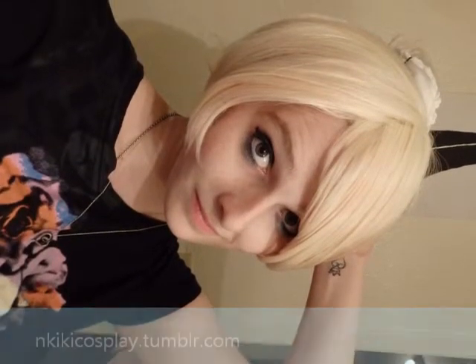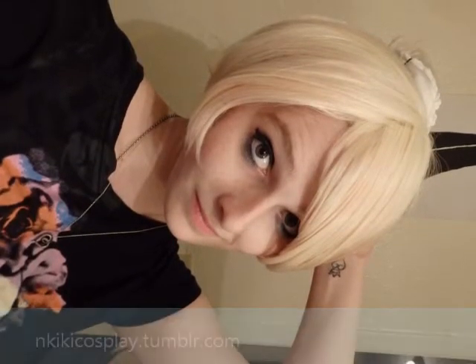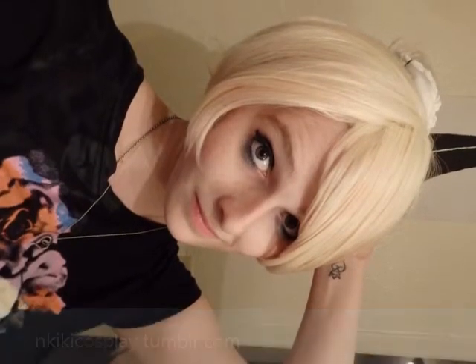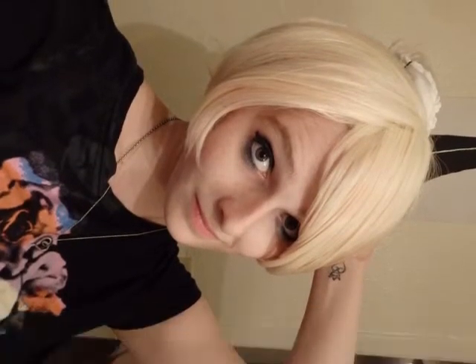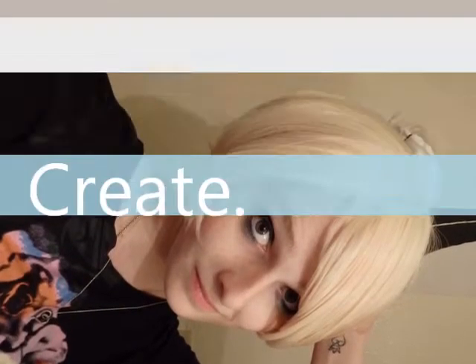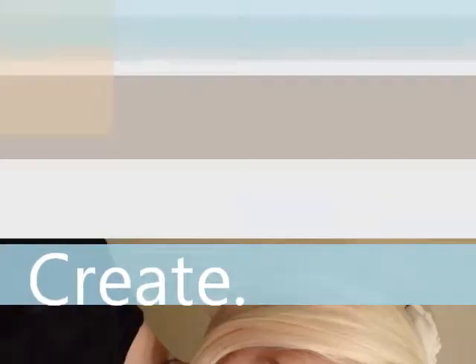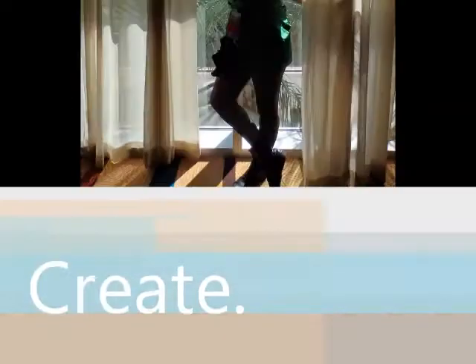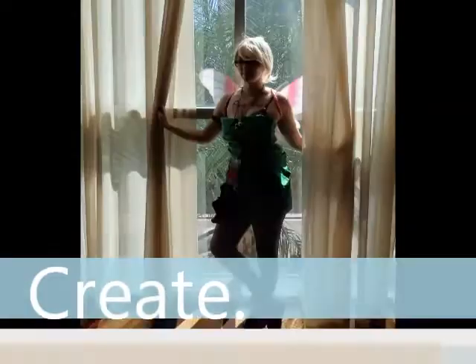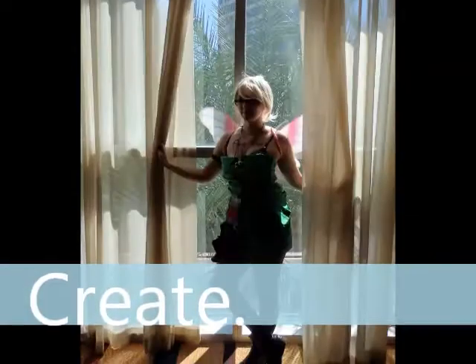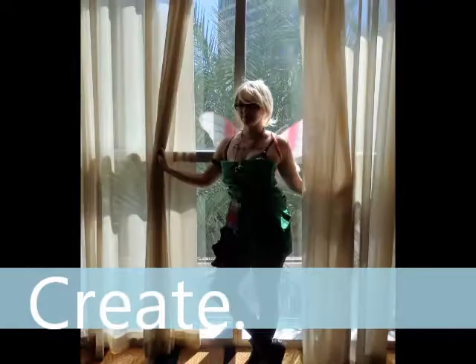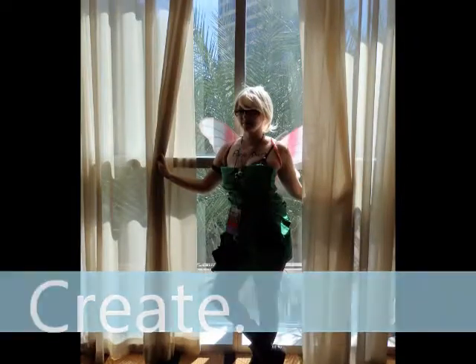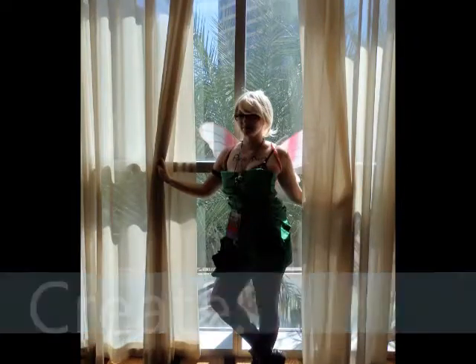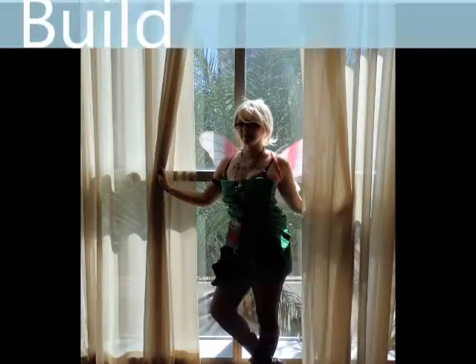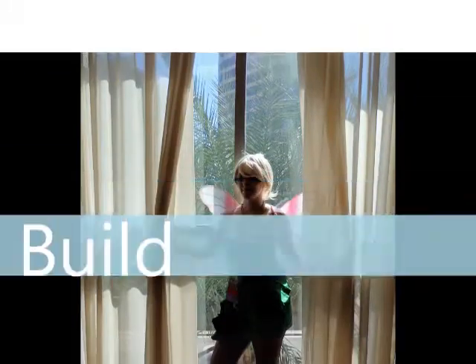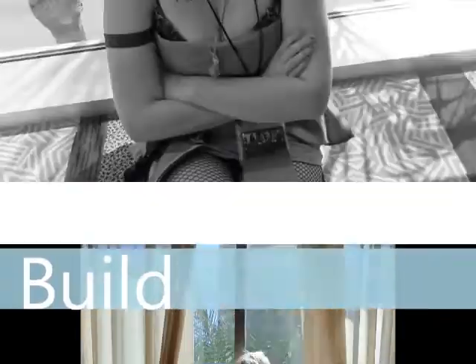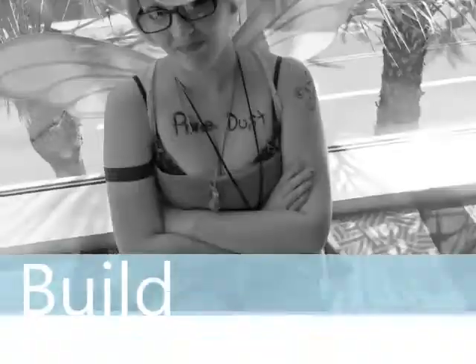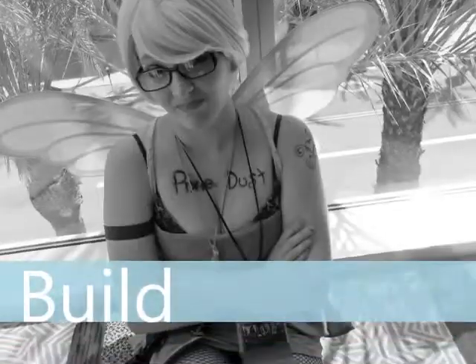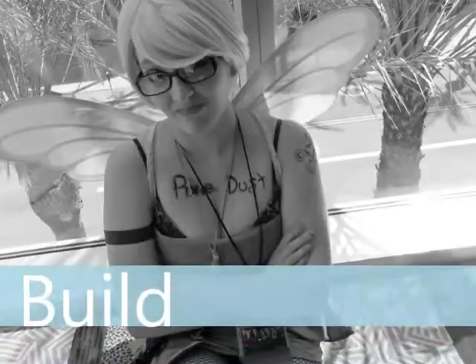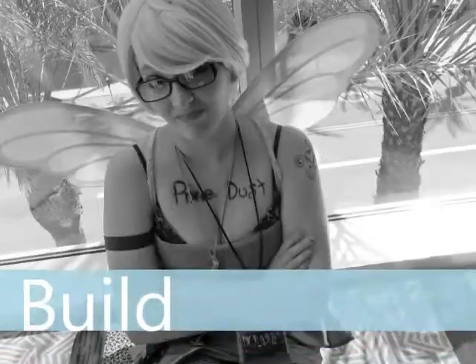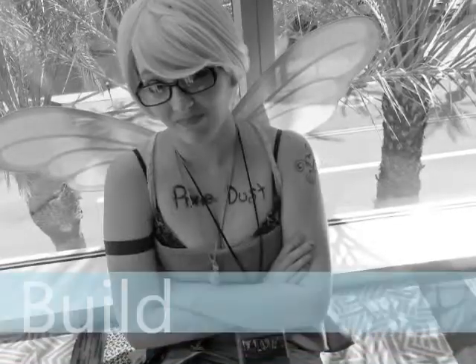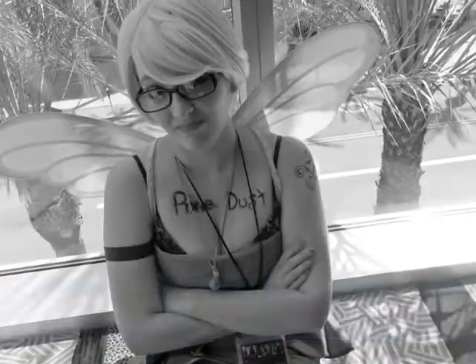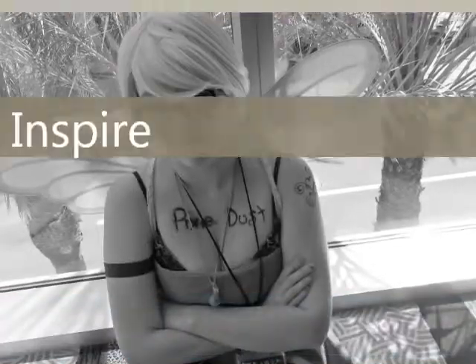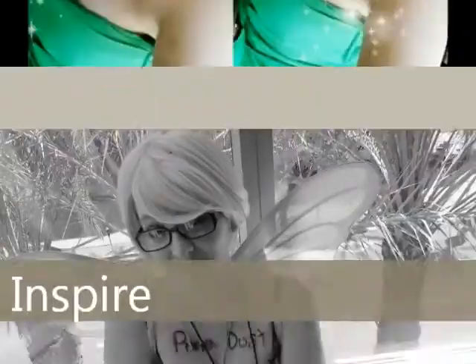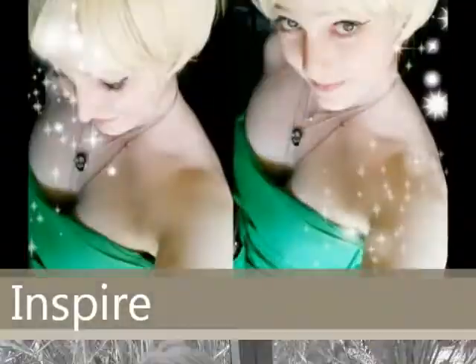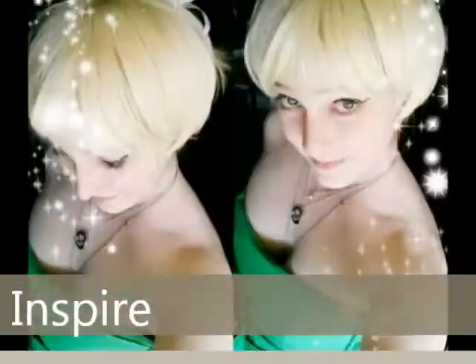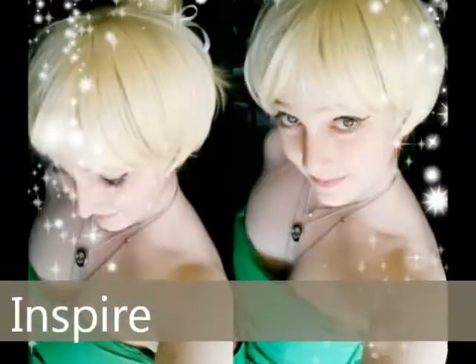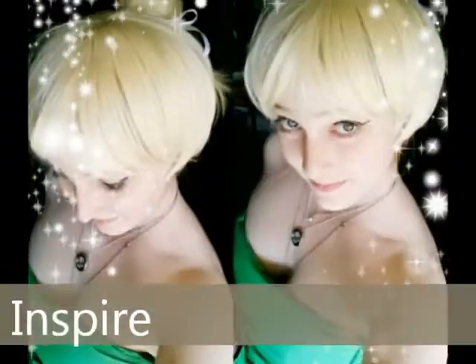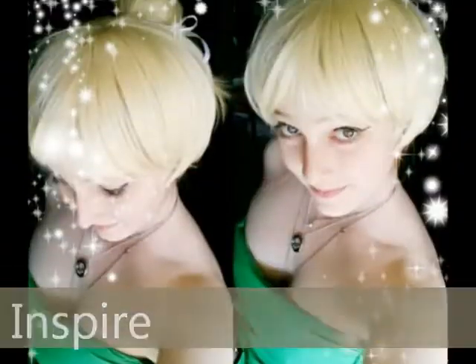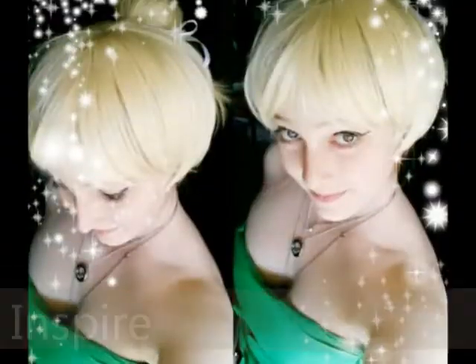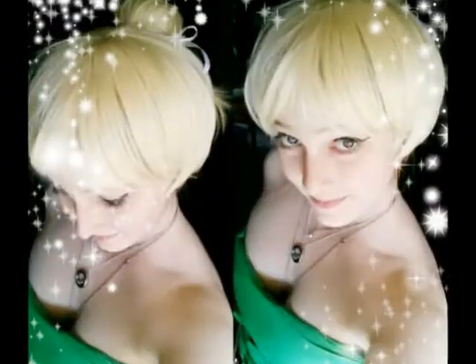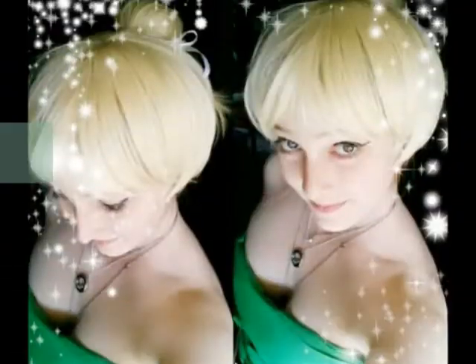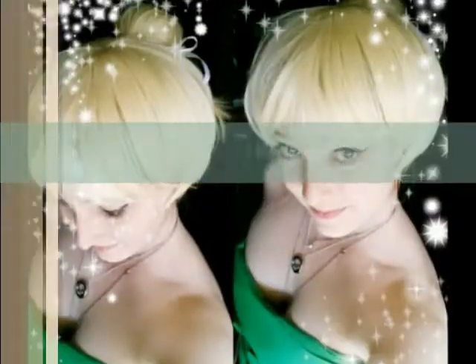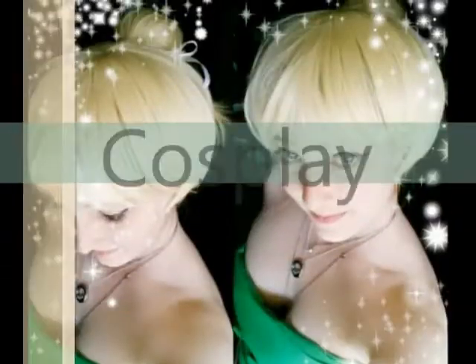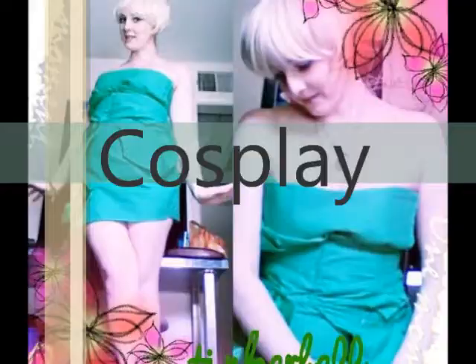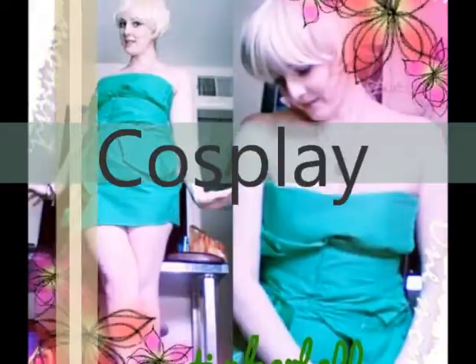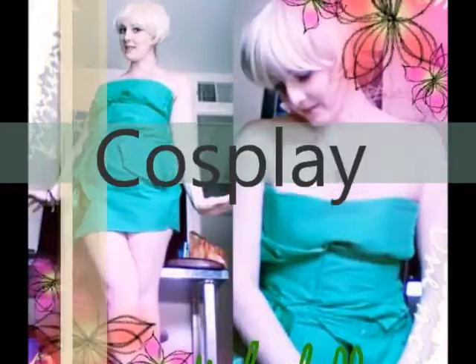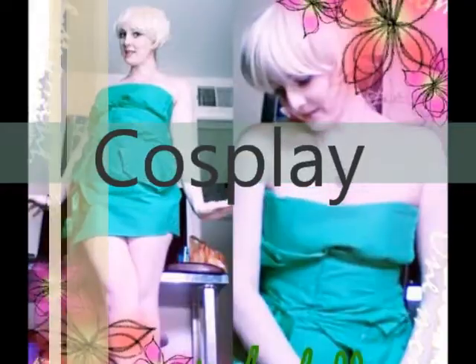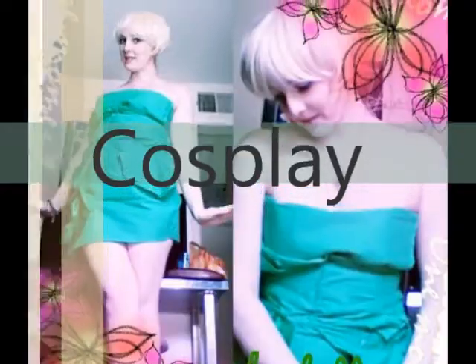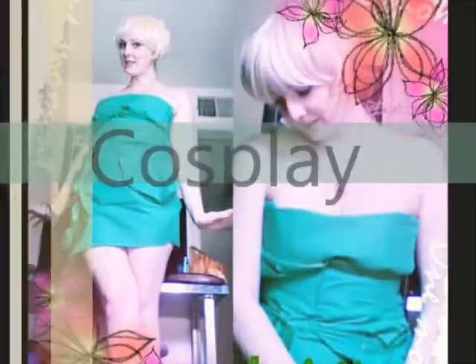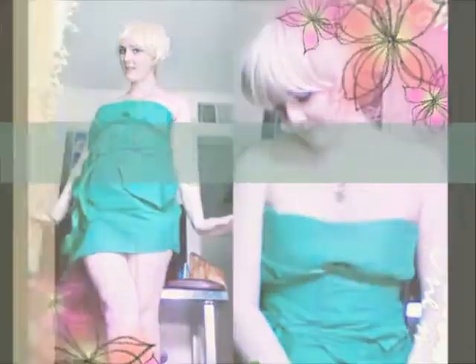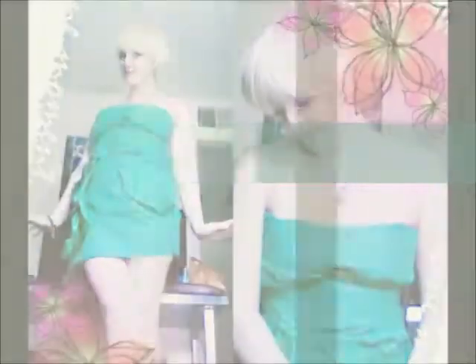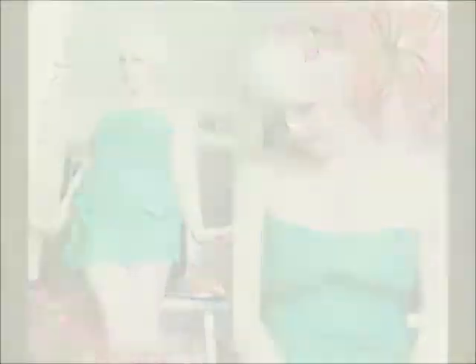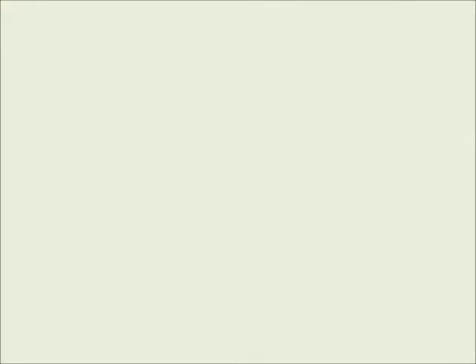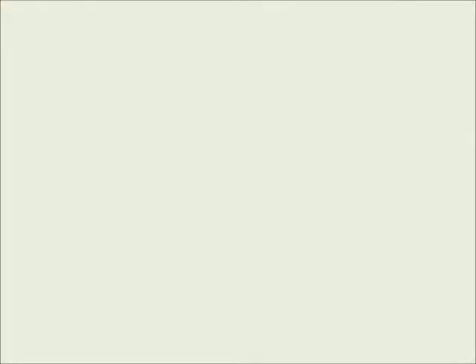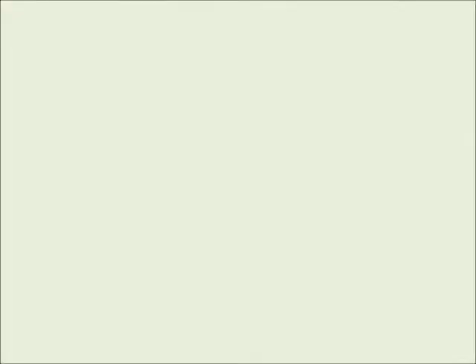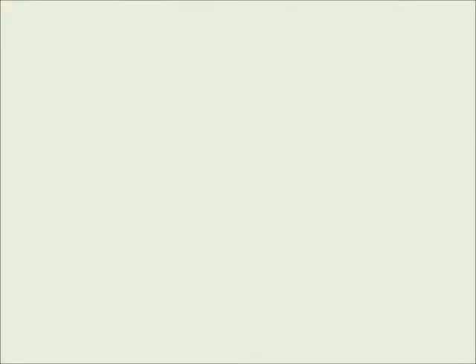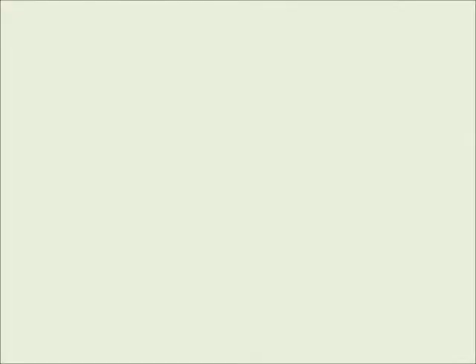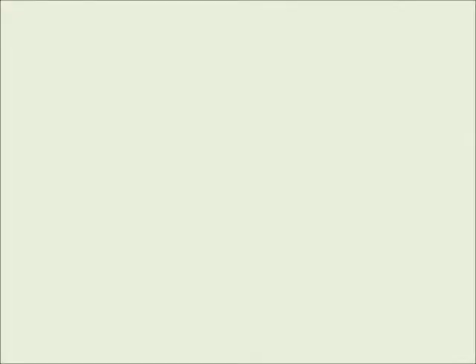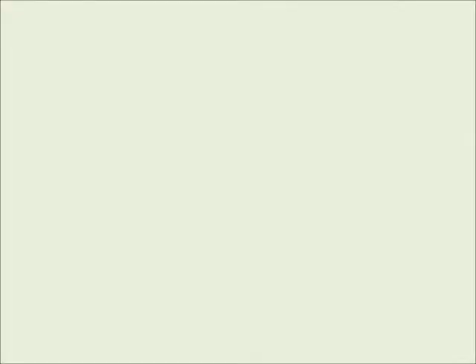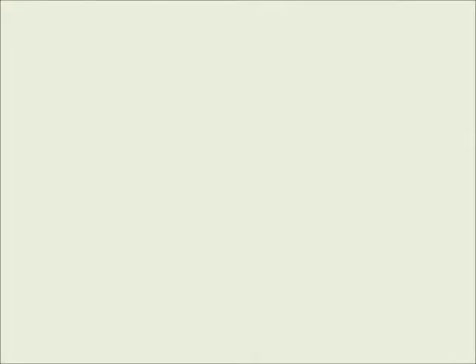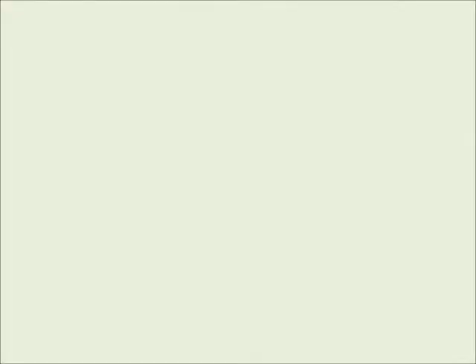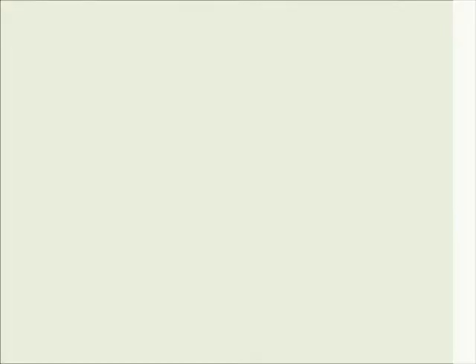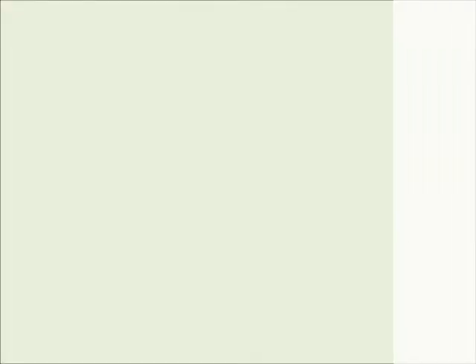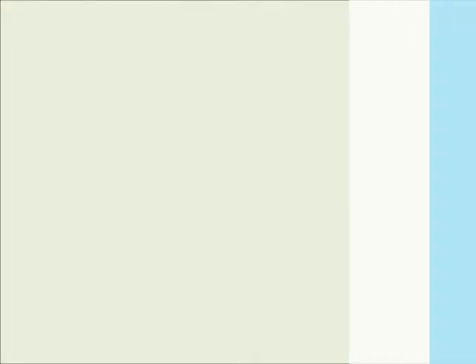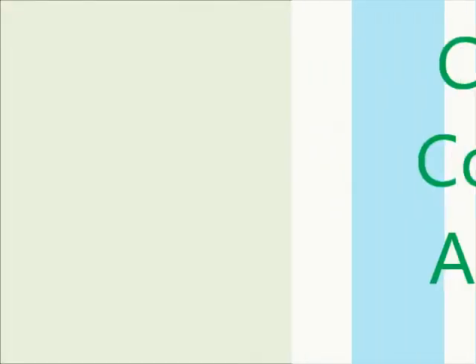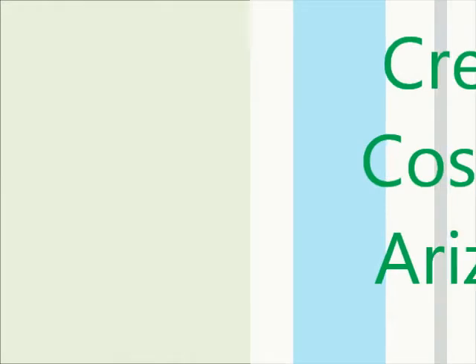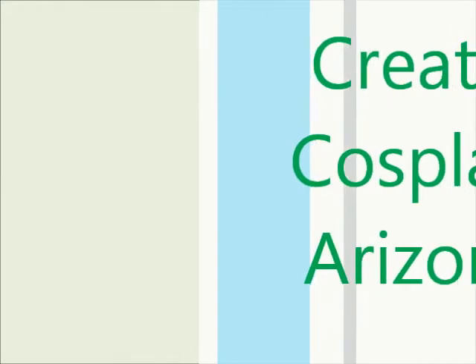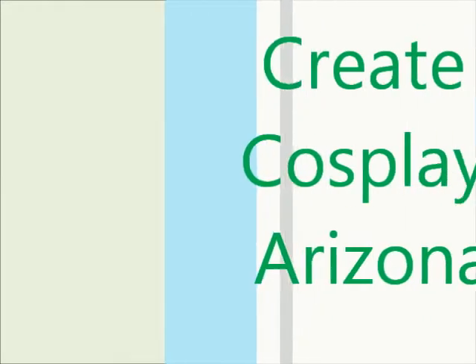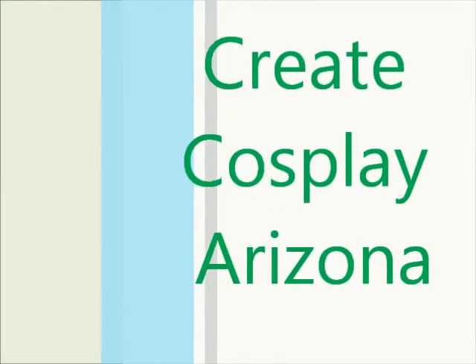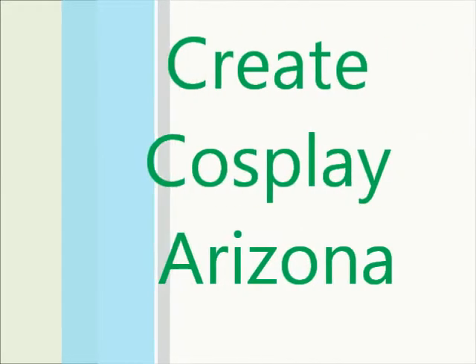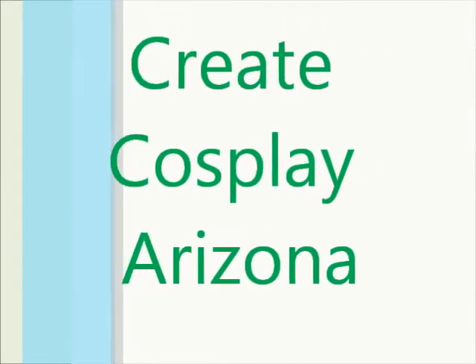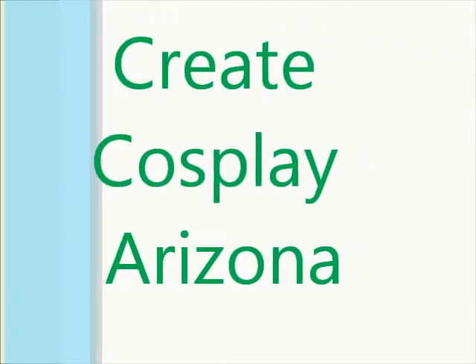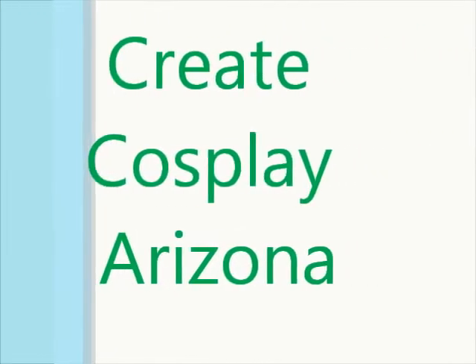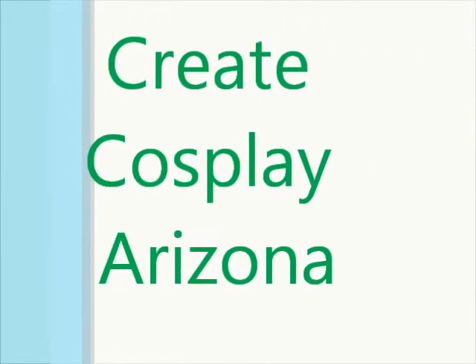I apologize. Again, I am Nikiki from CreateCosplay Arizona and this is how you do a short bob wig into a Tinkerbell wig.